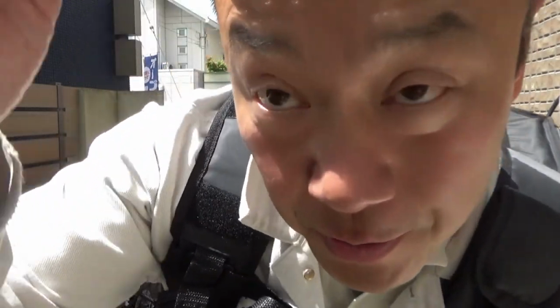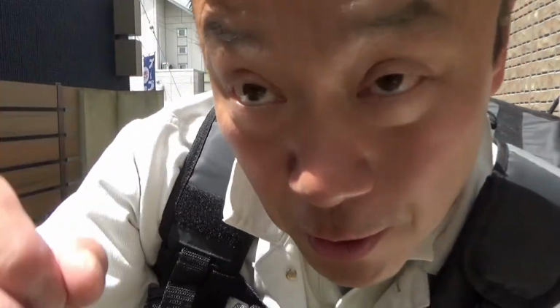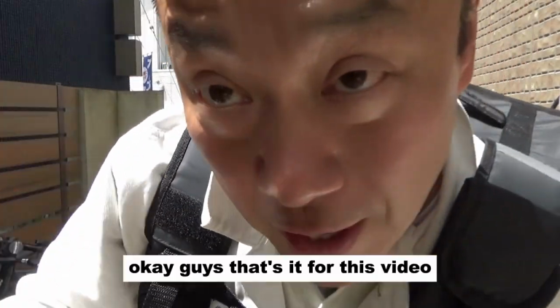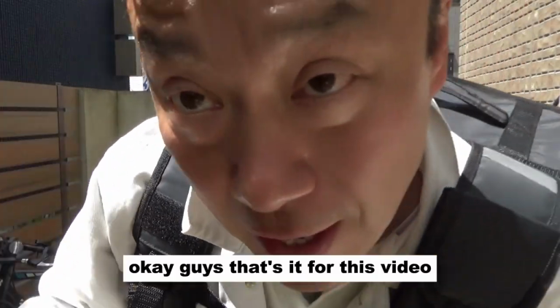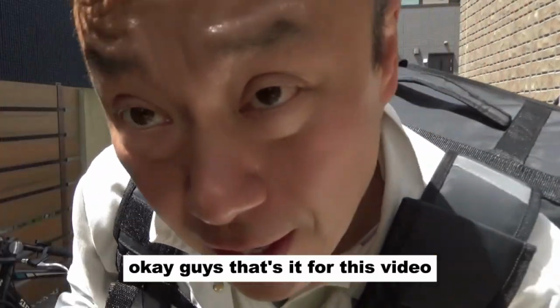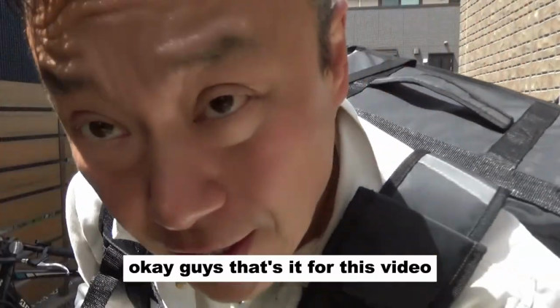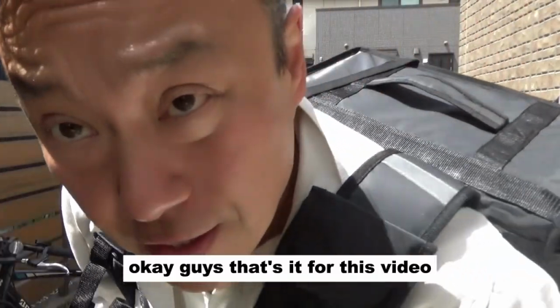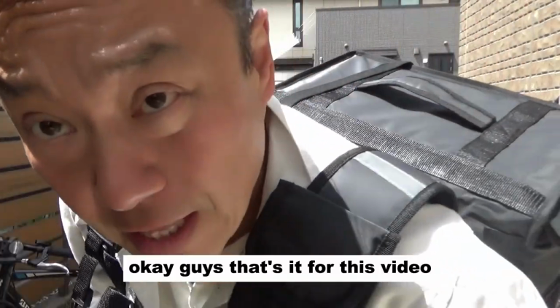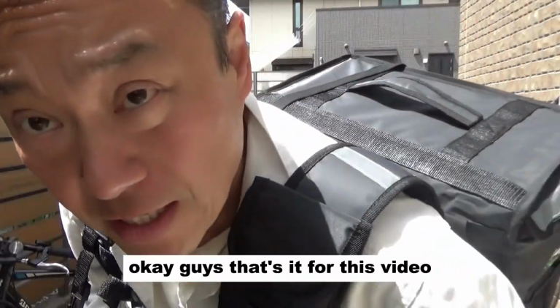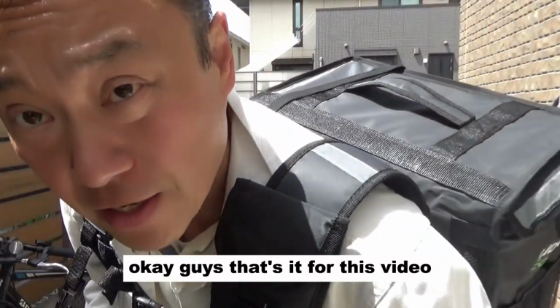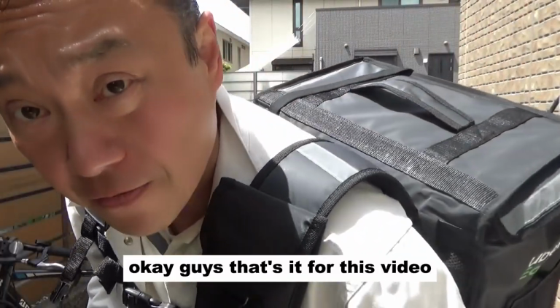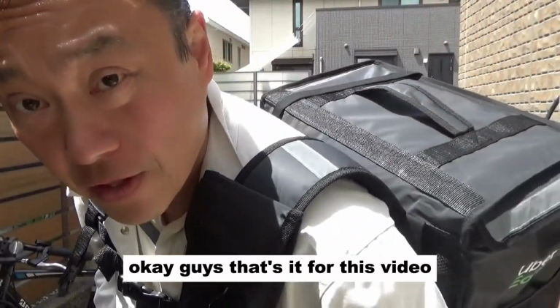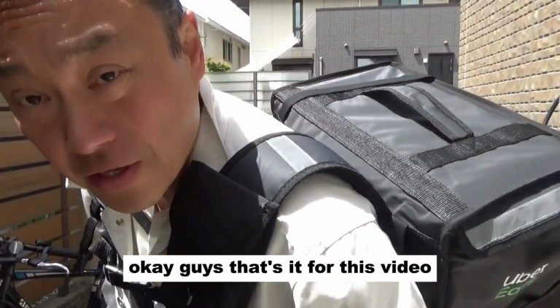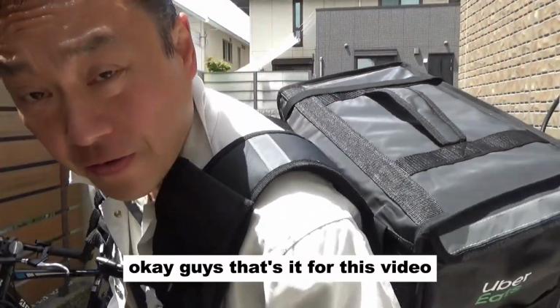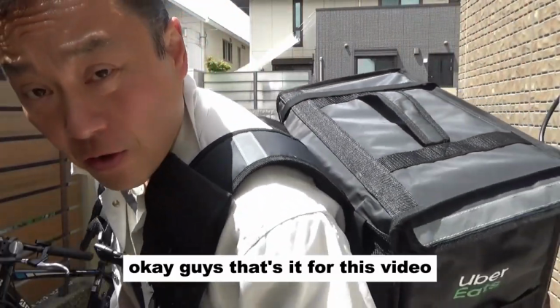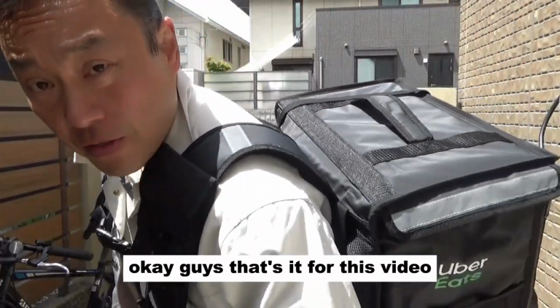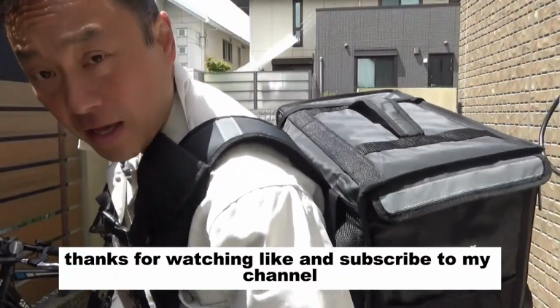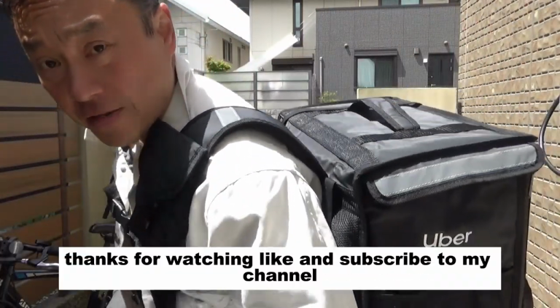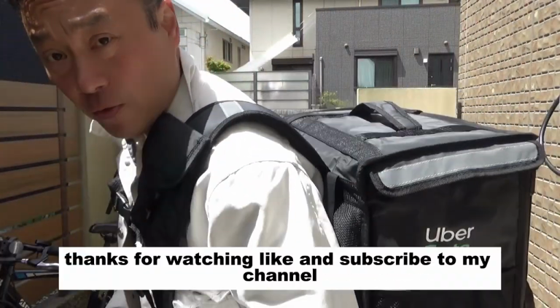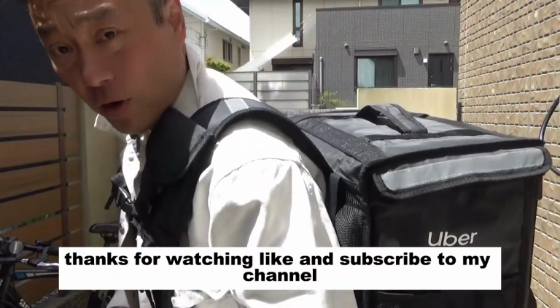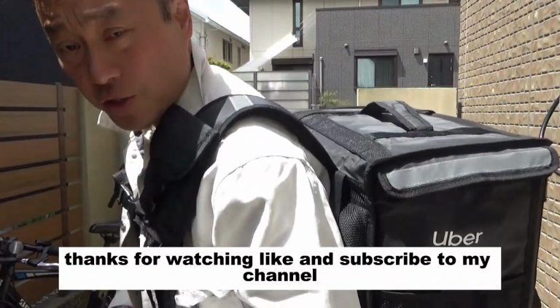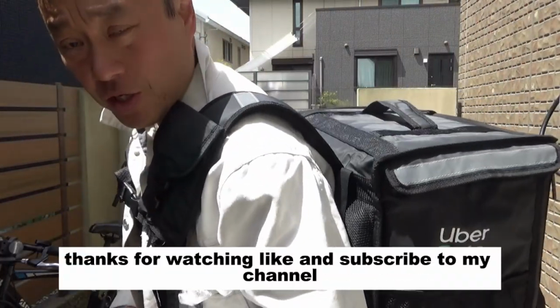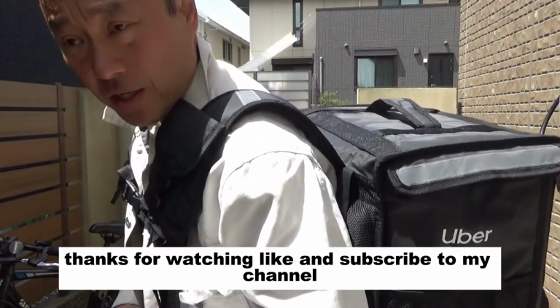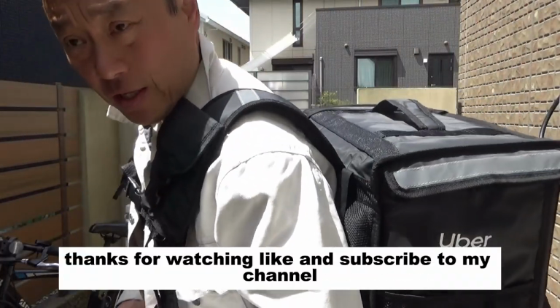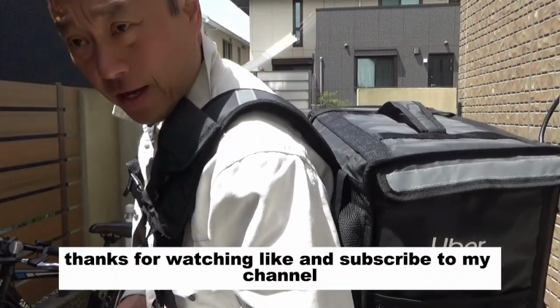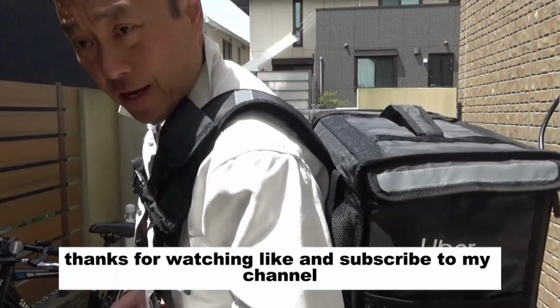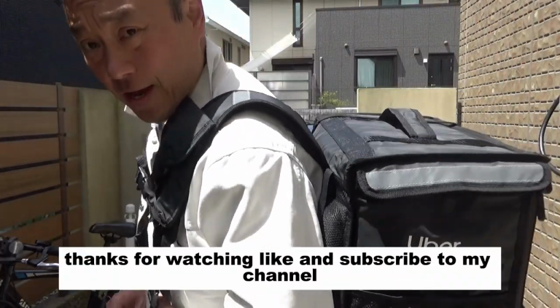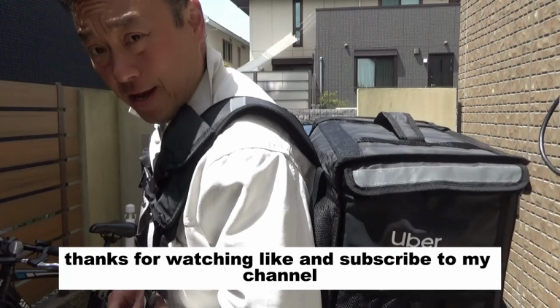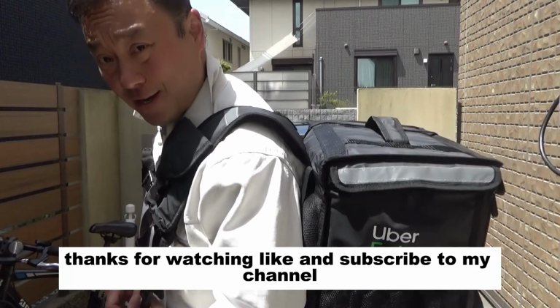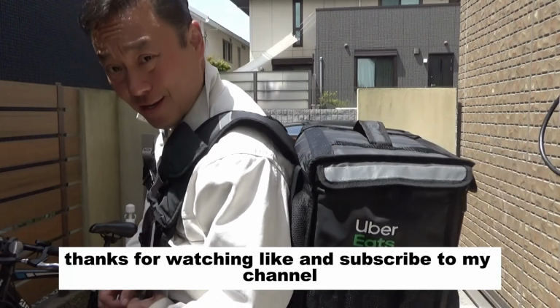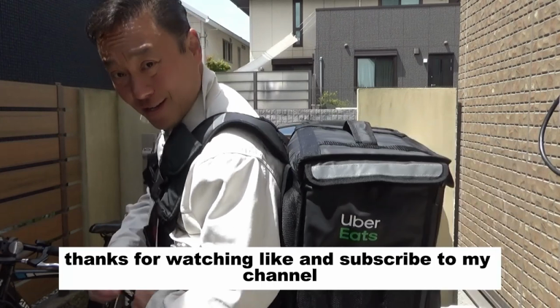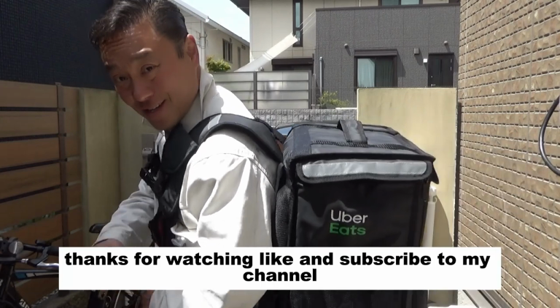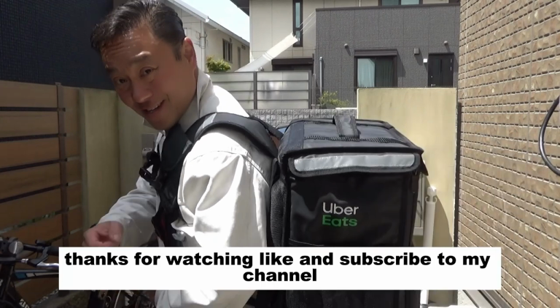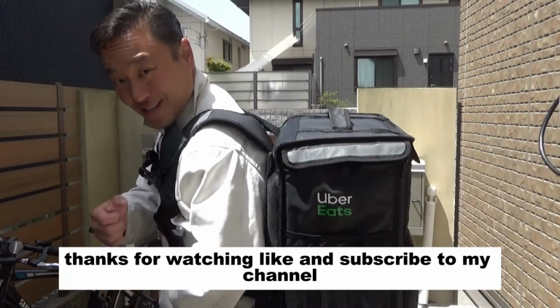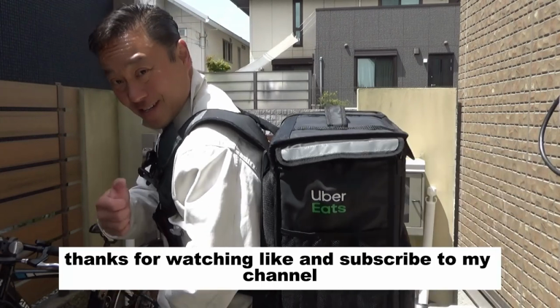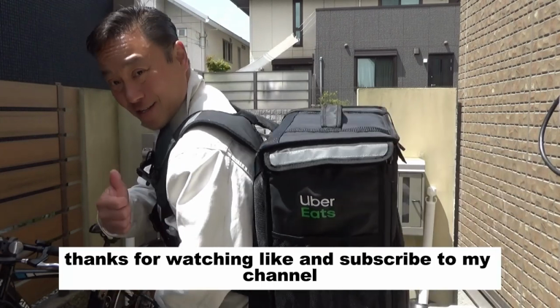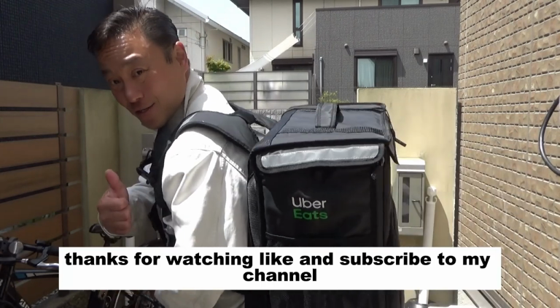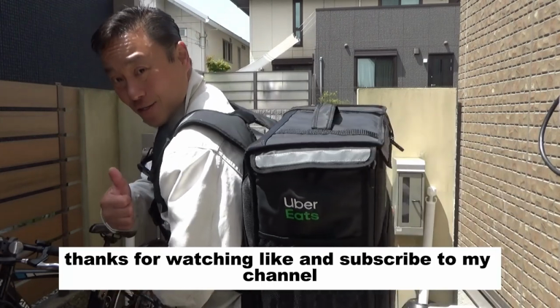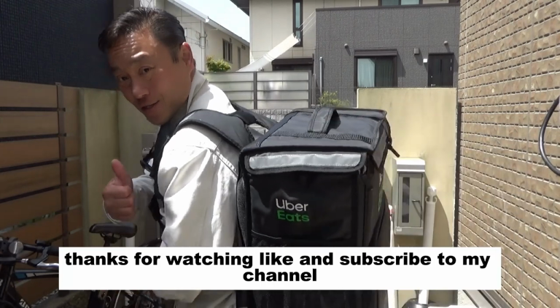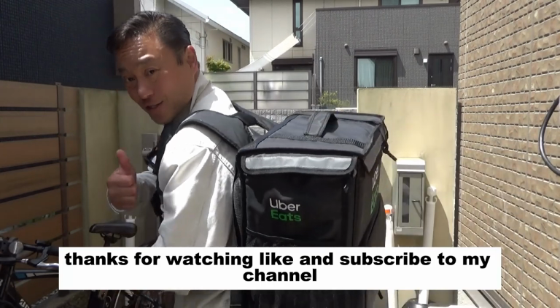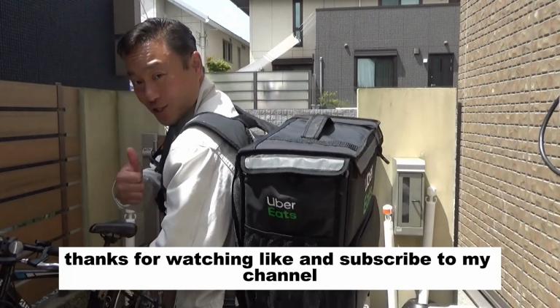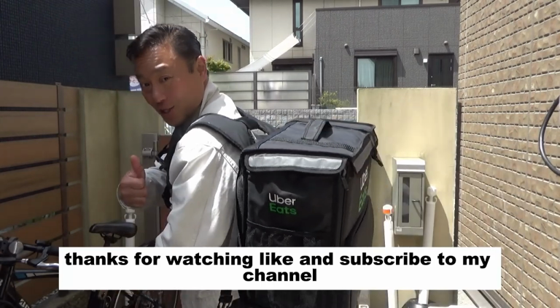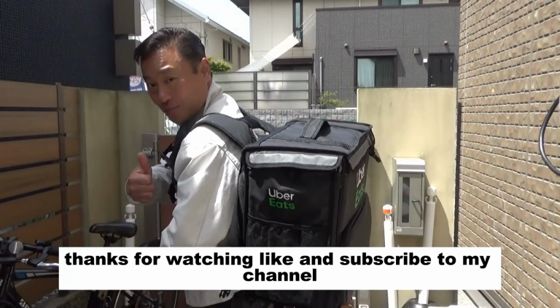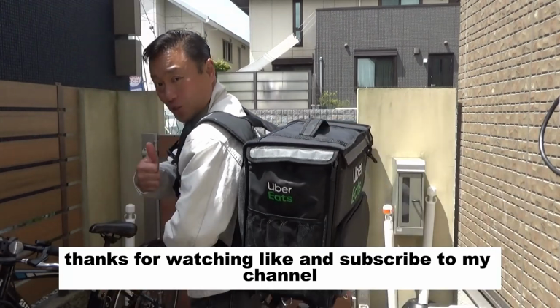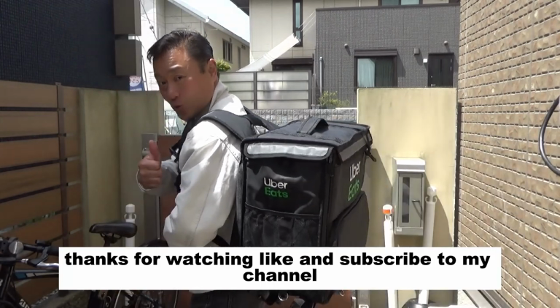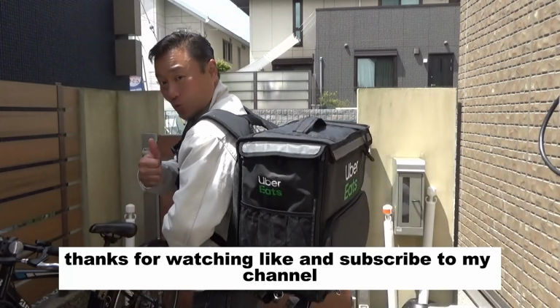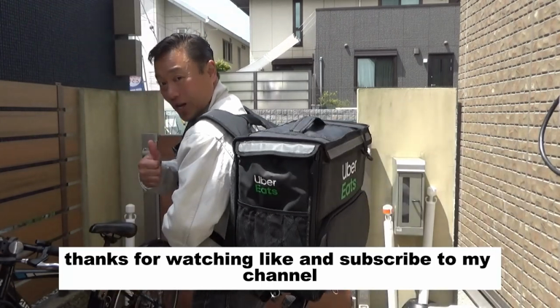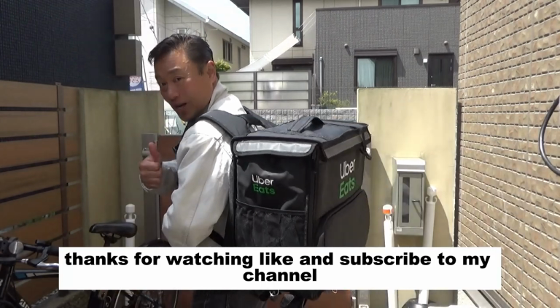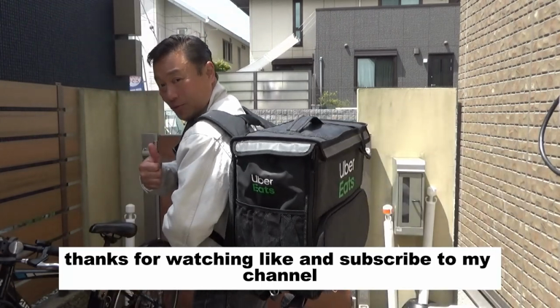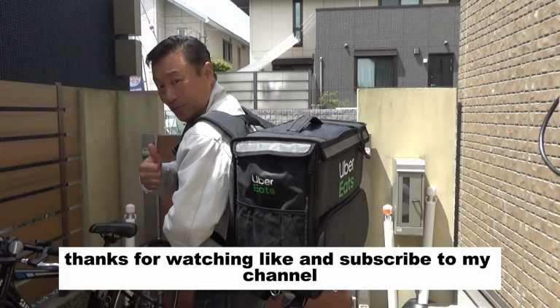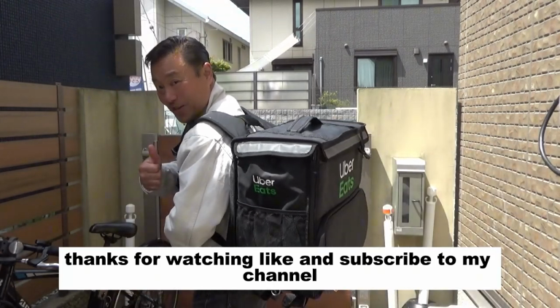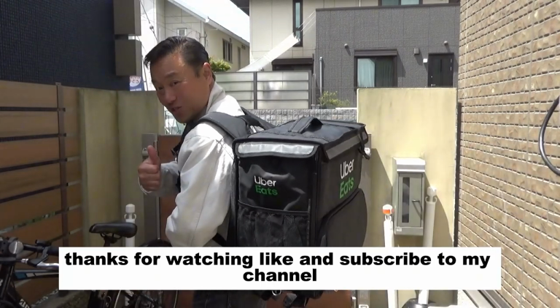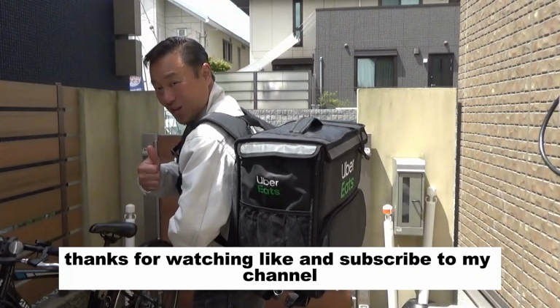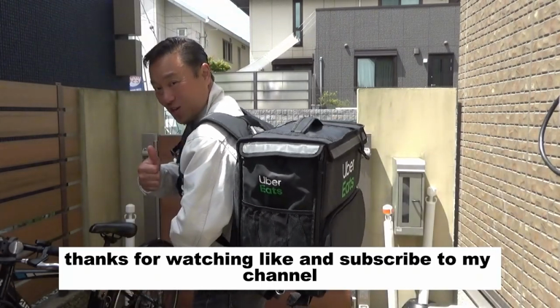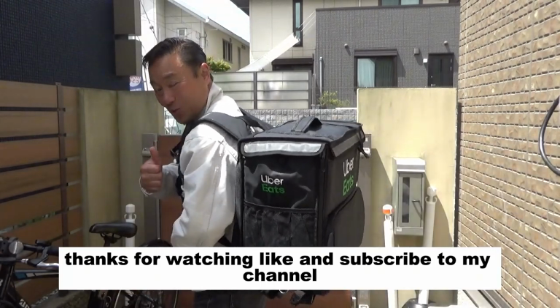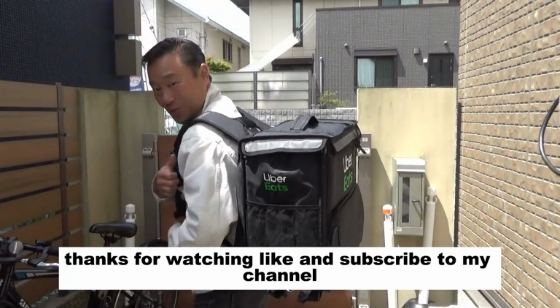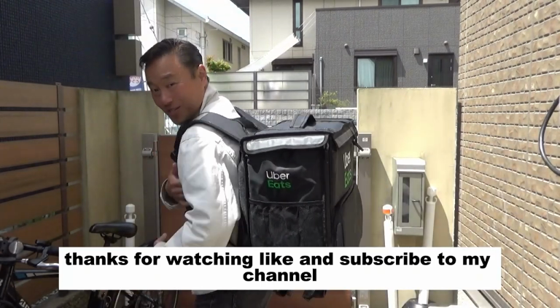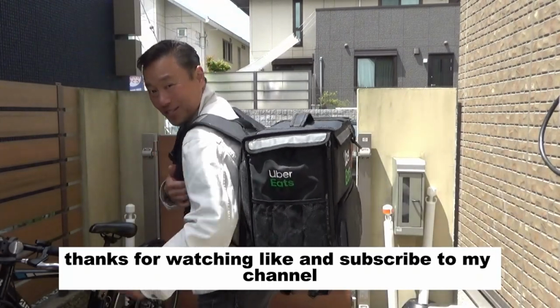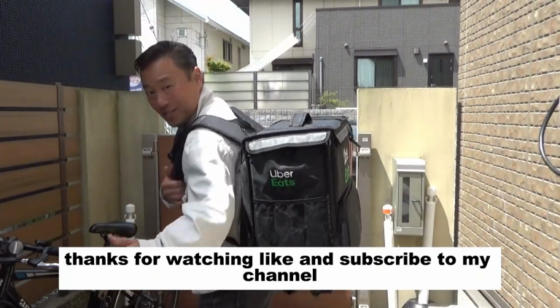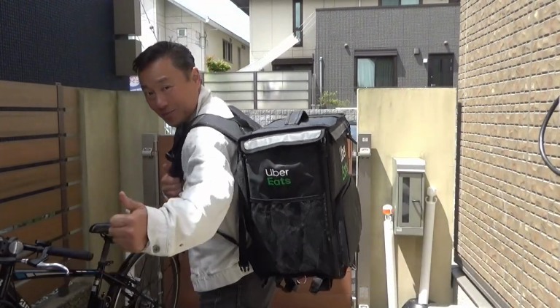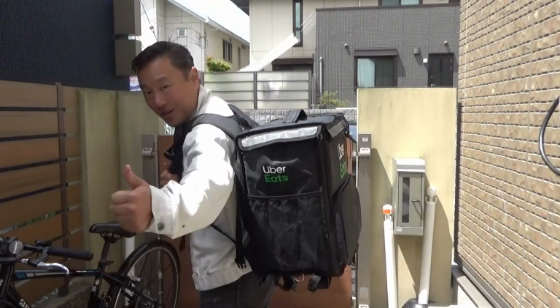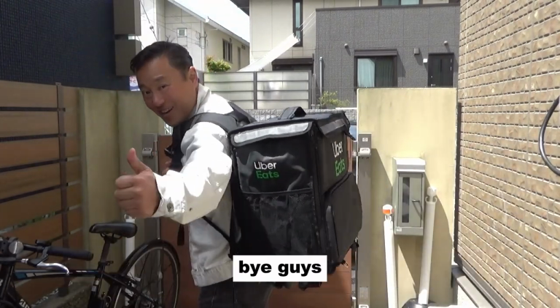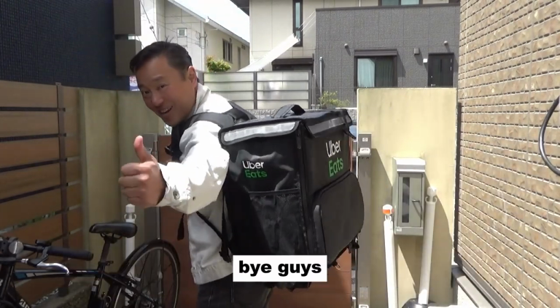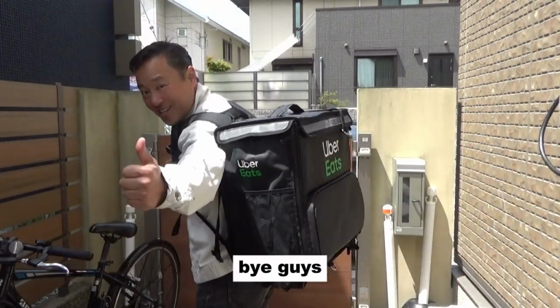Okay guys, that's it for this video. Thanks for watching. Like and subscribe to my channel. Bye, guys.